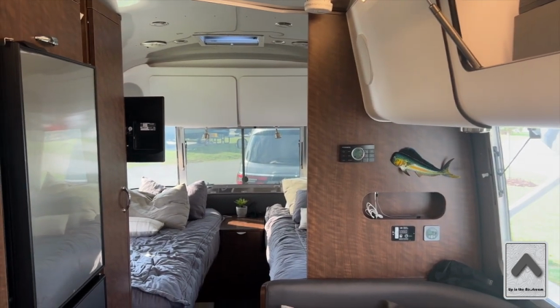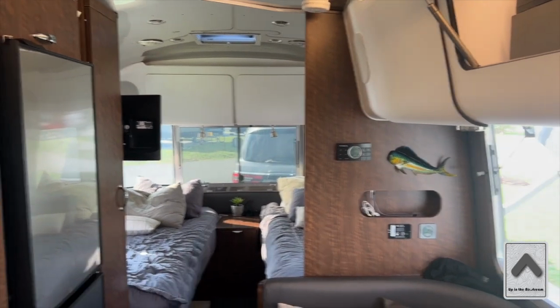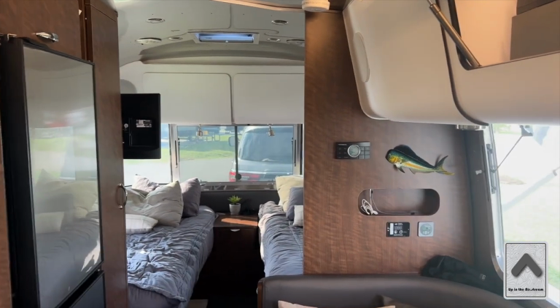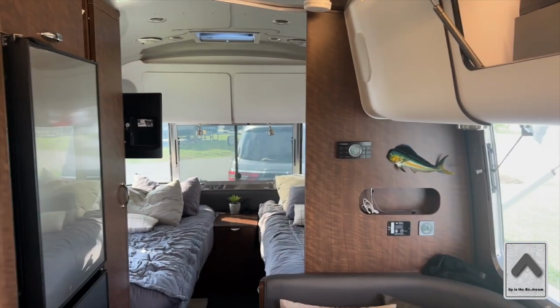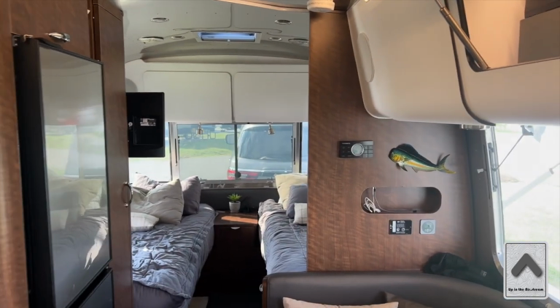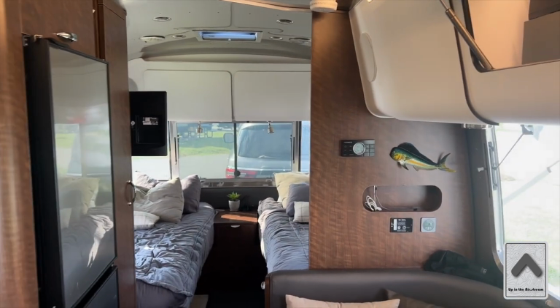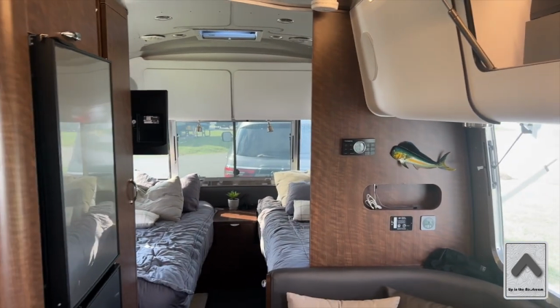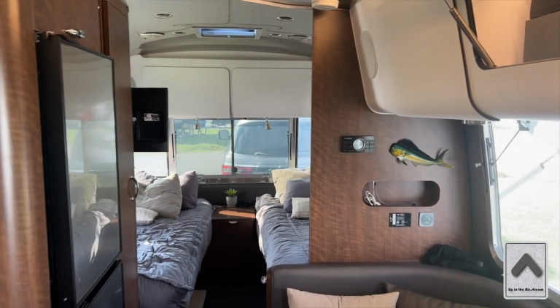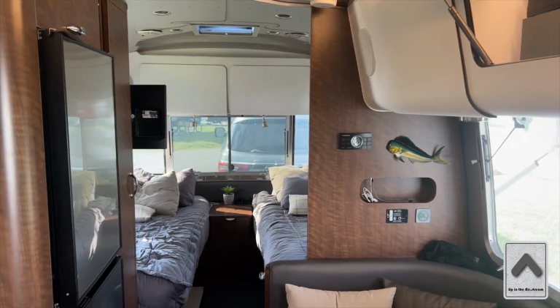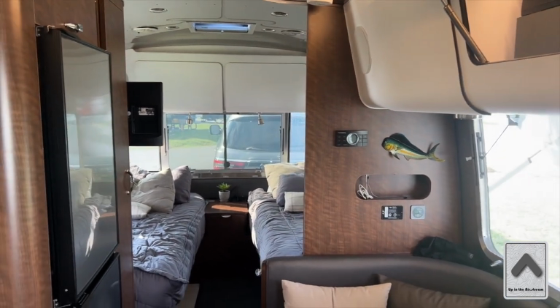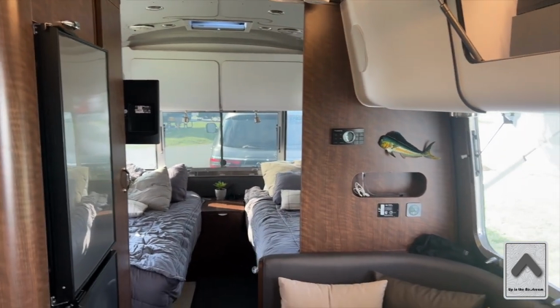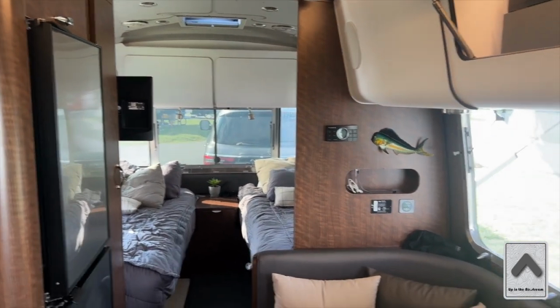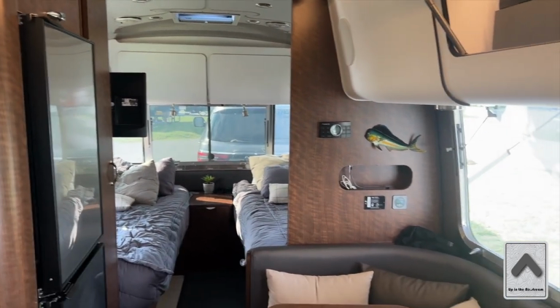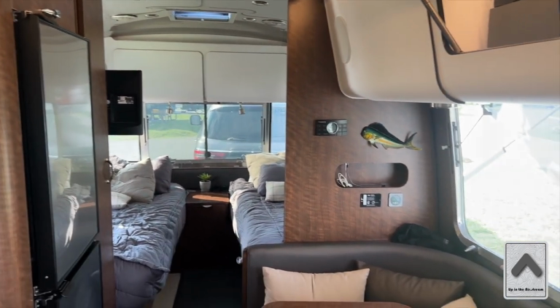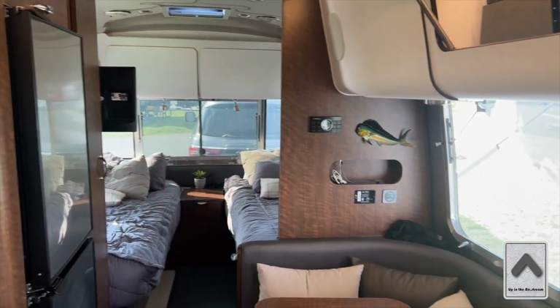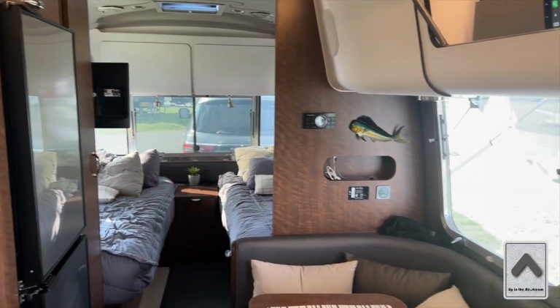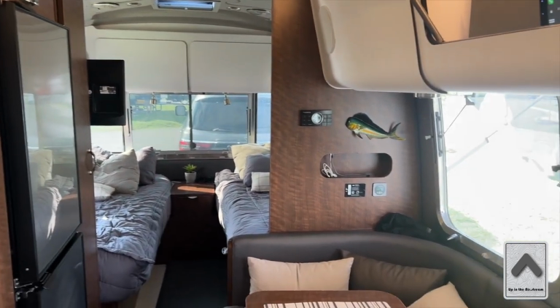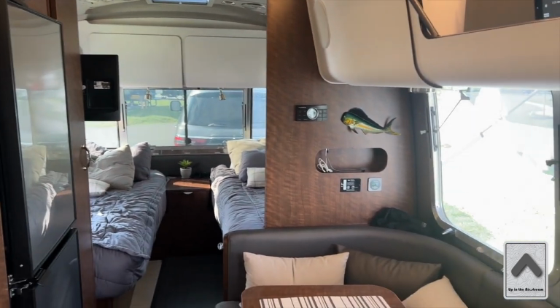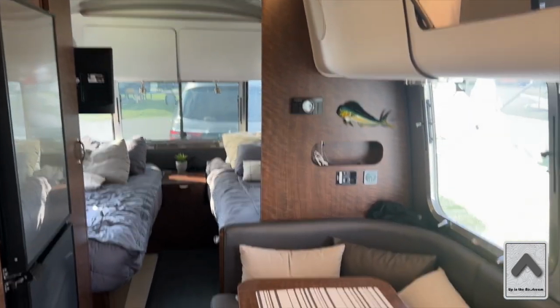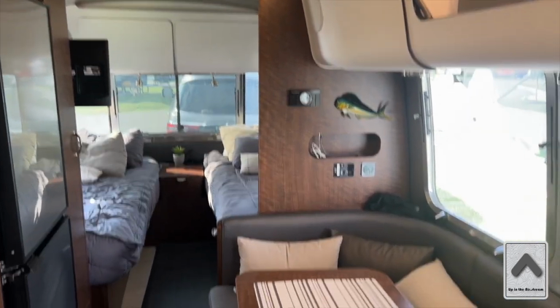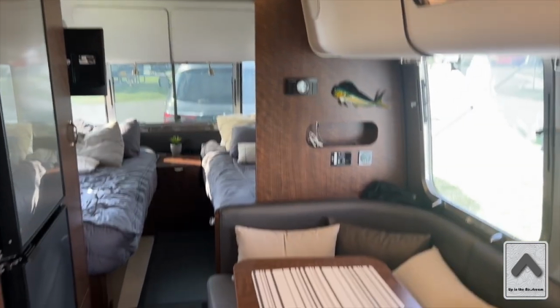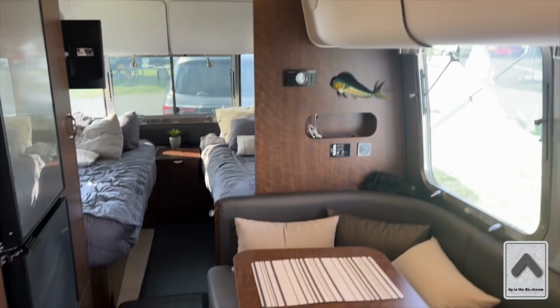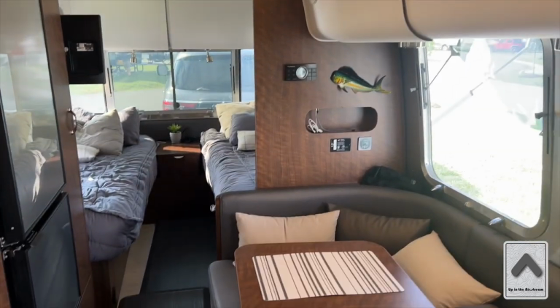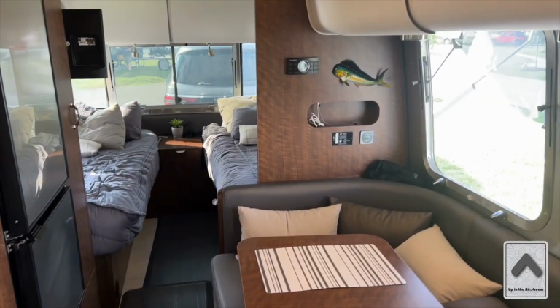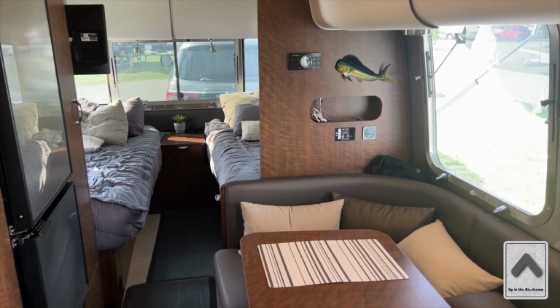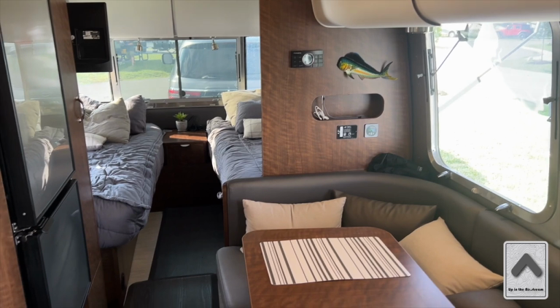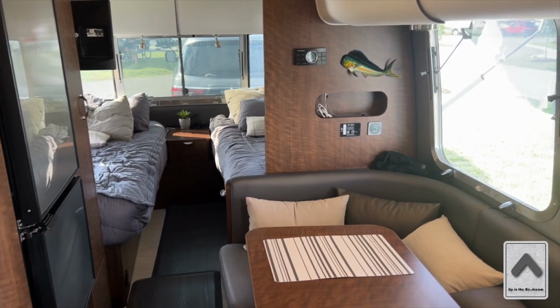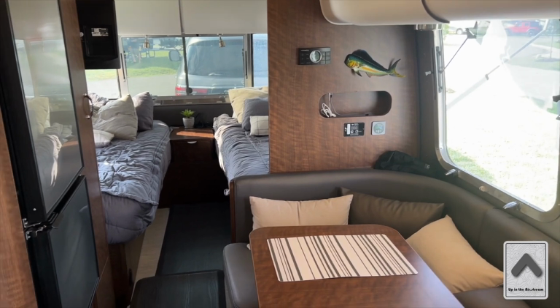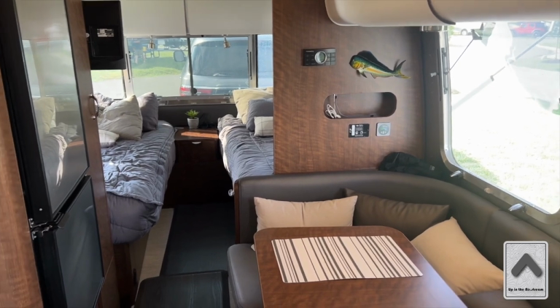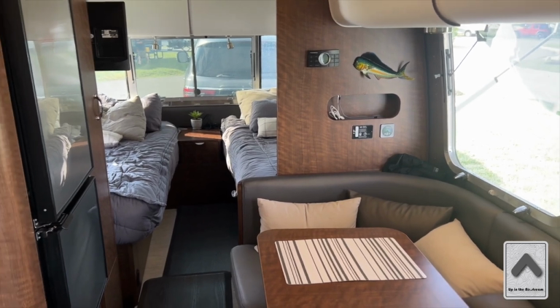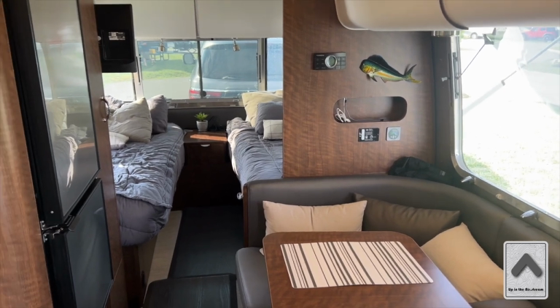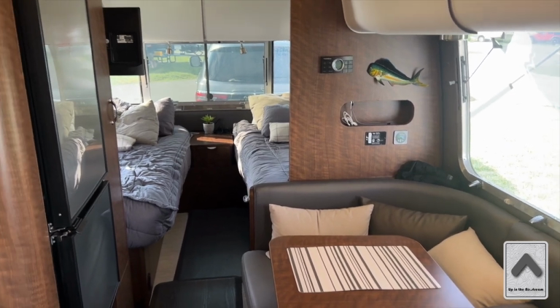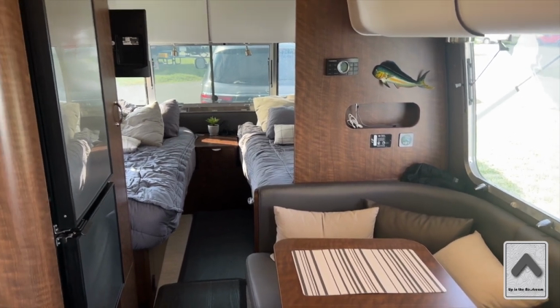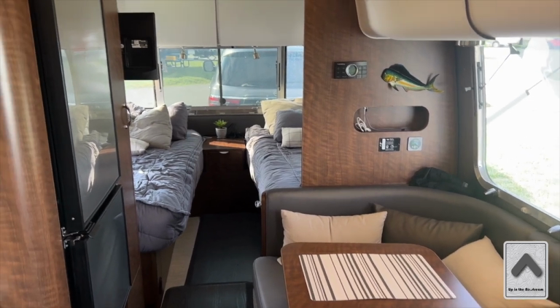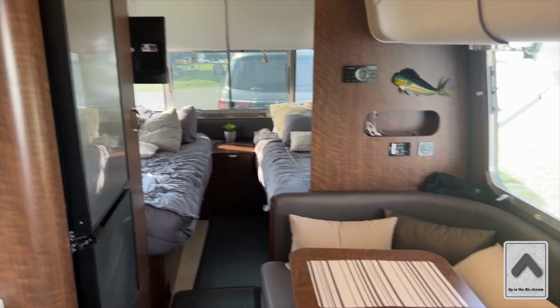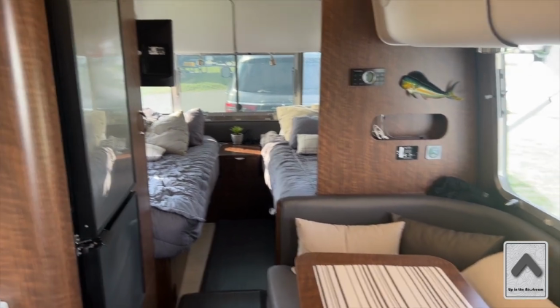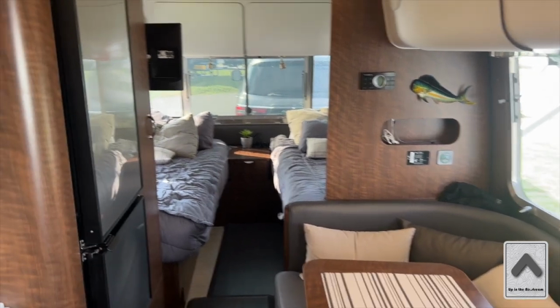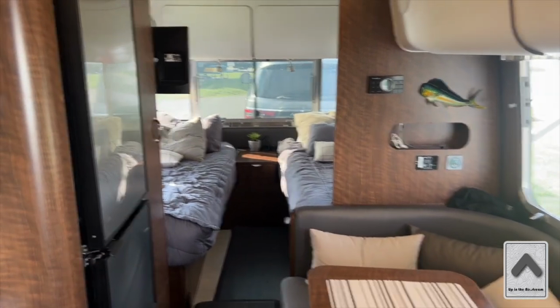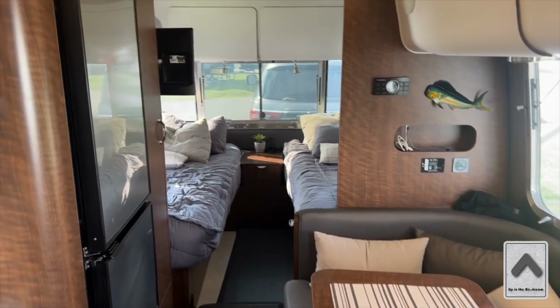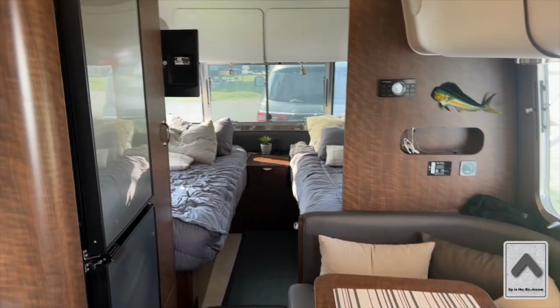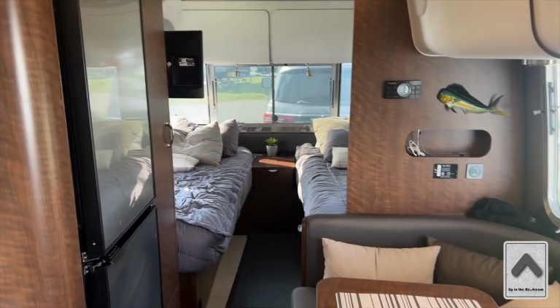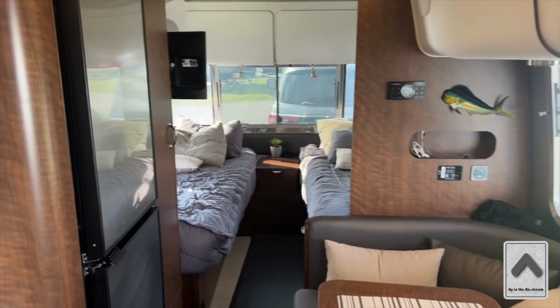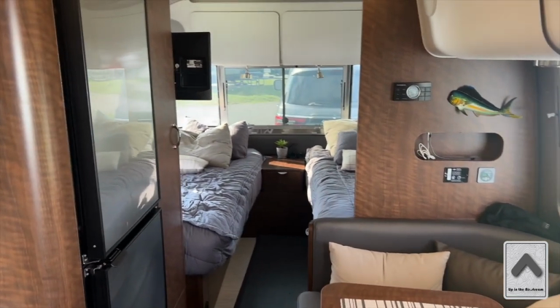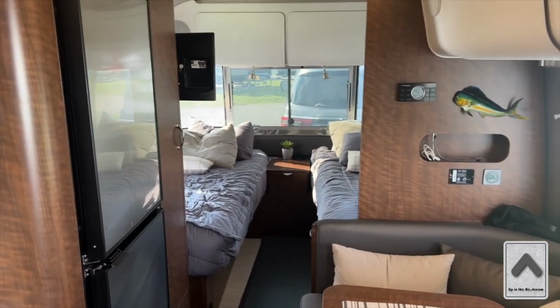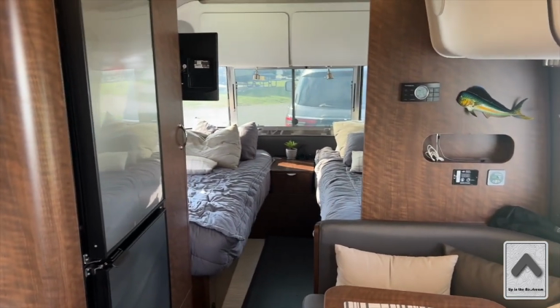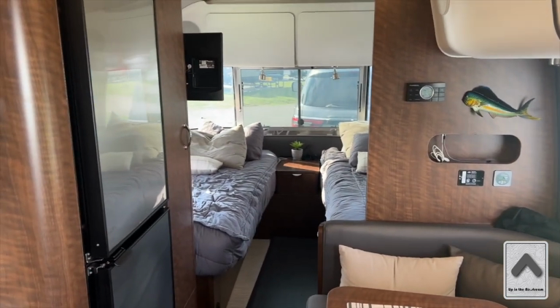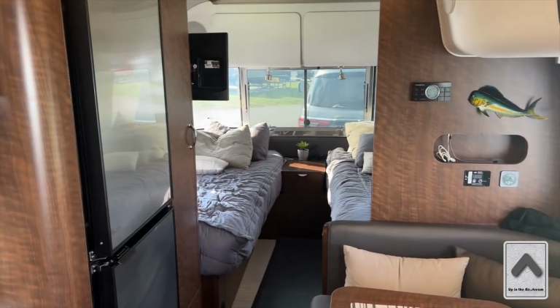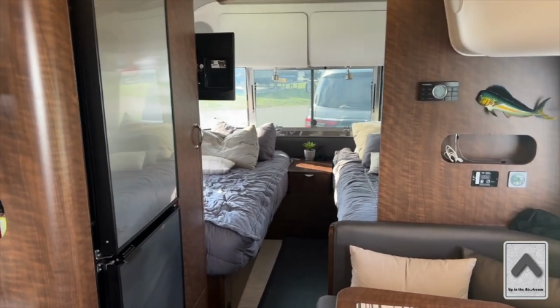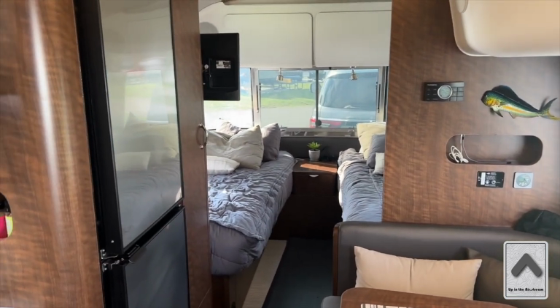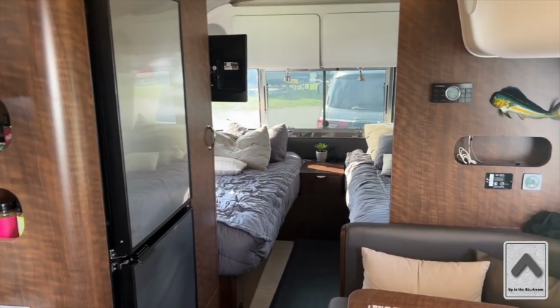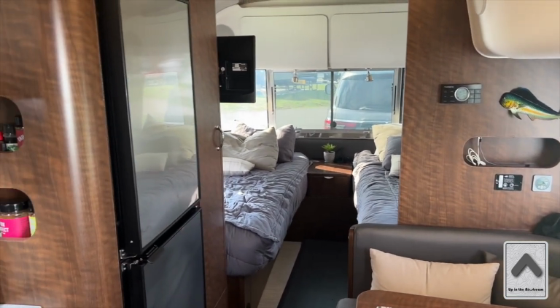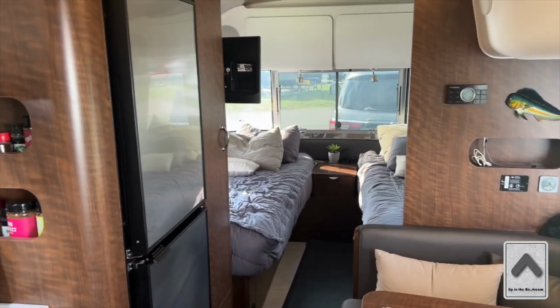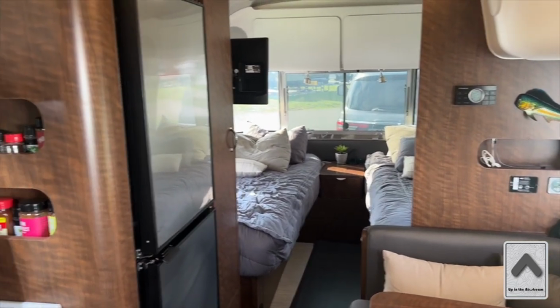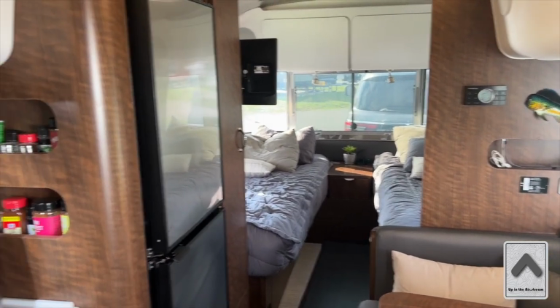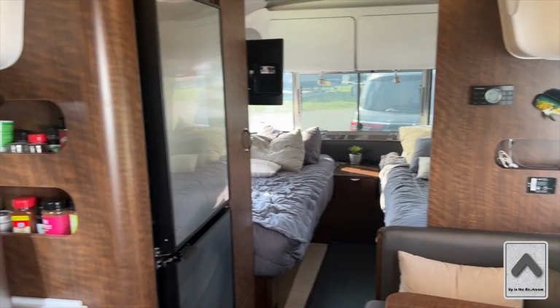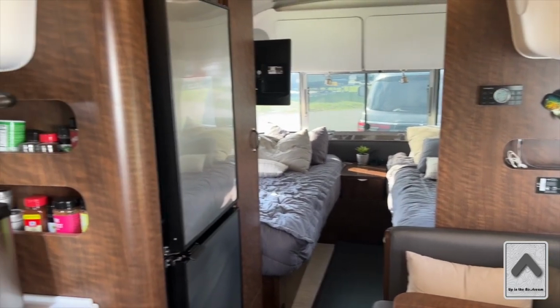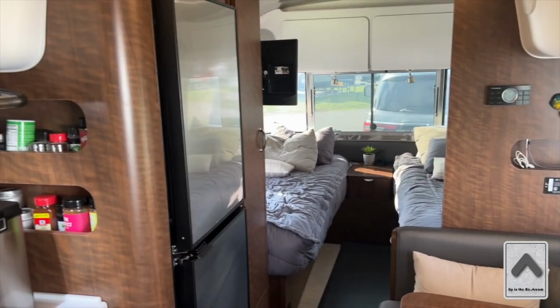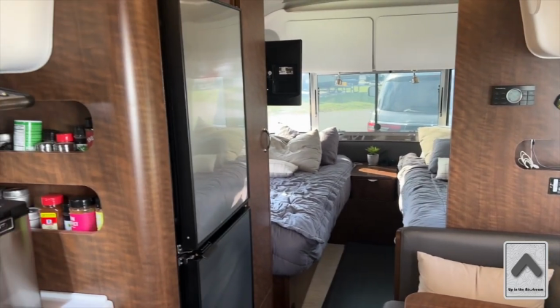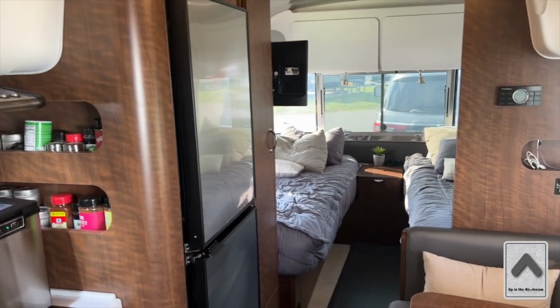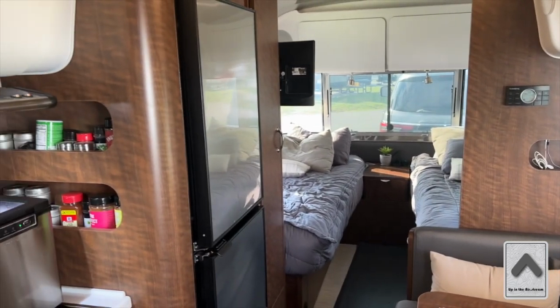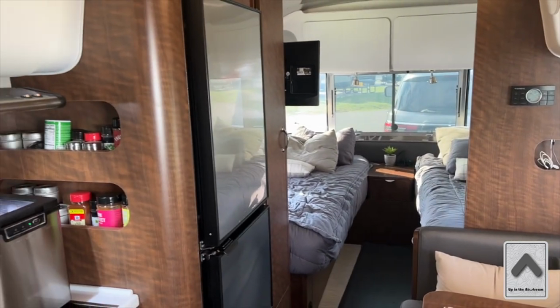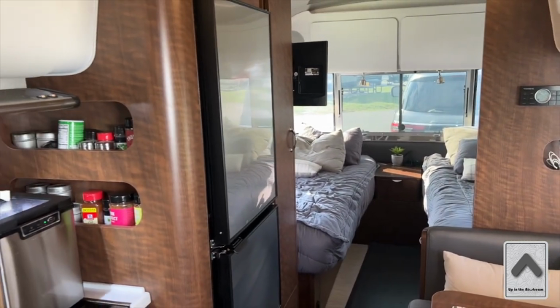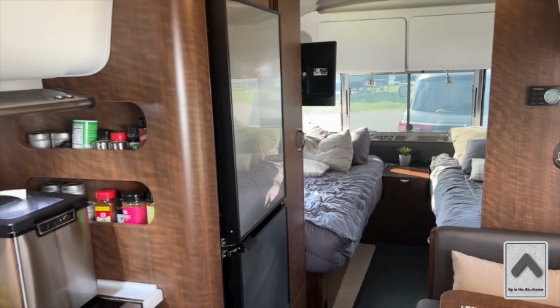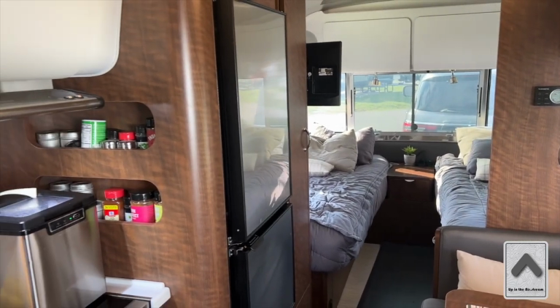The trailer's slightly messy today — not bad at all, but this is more like an actual lived-in type look.